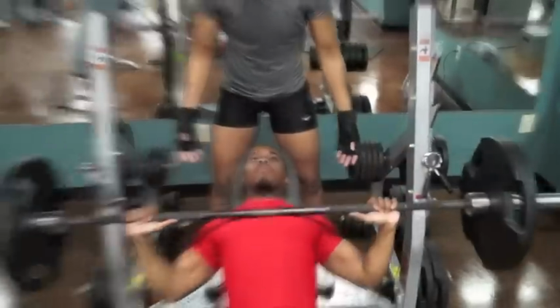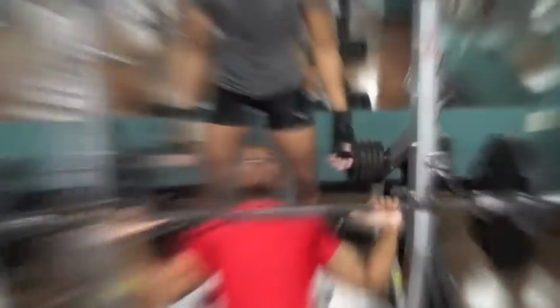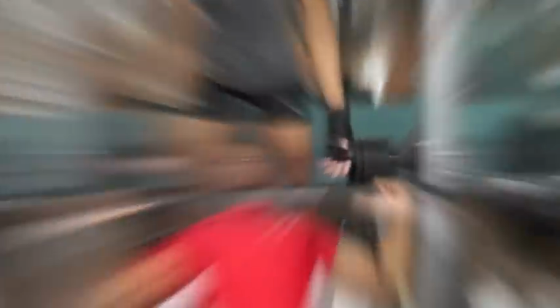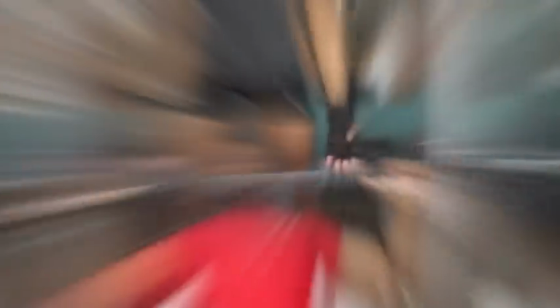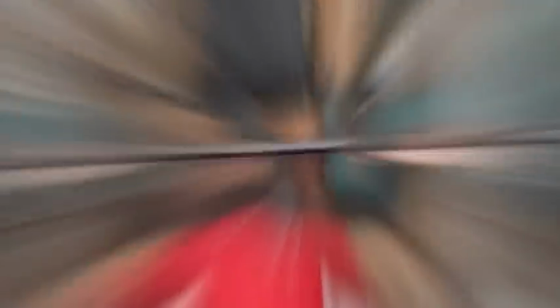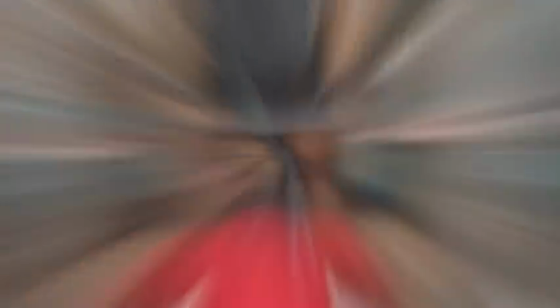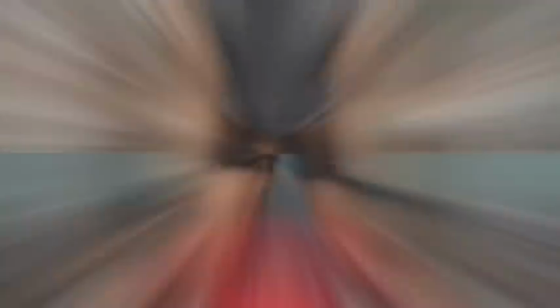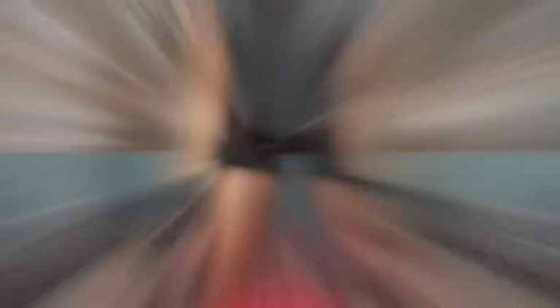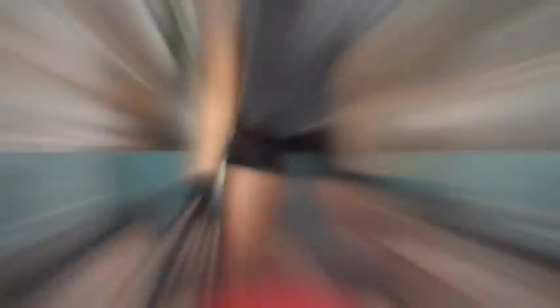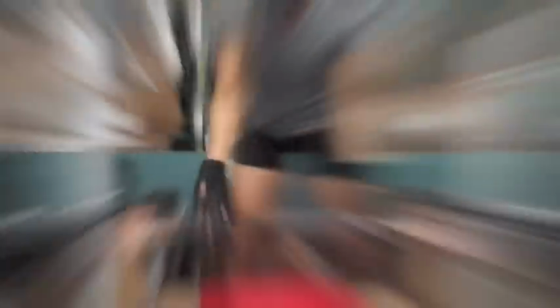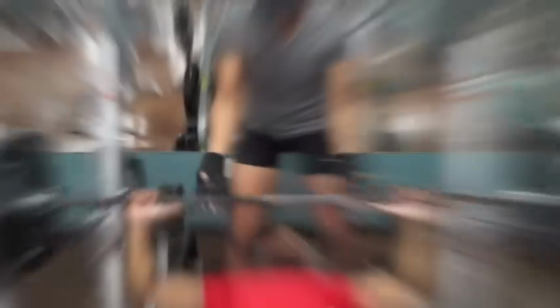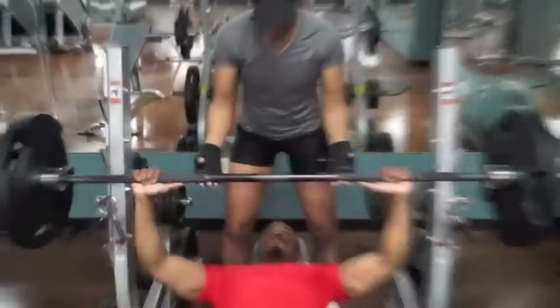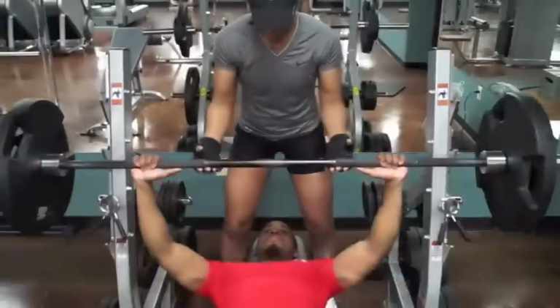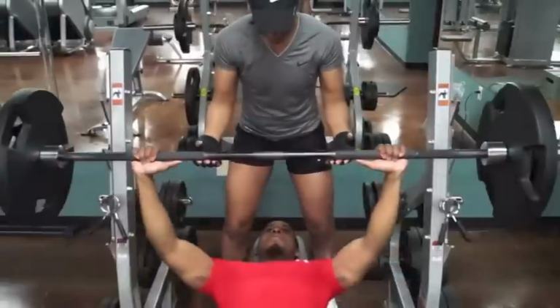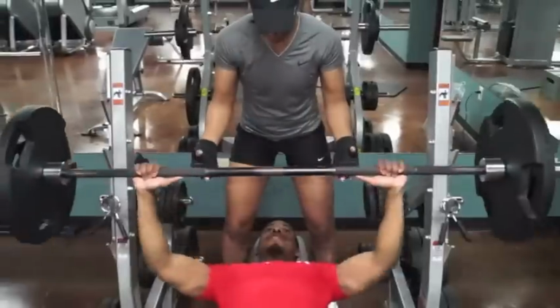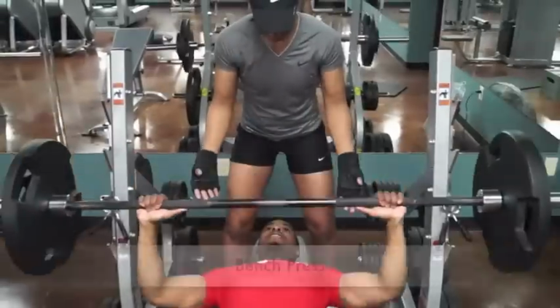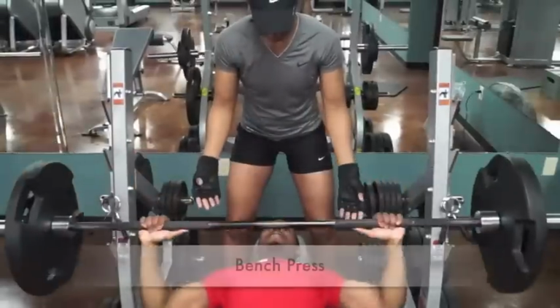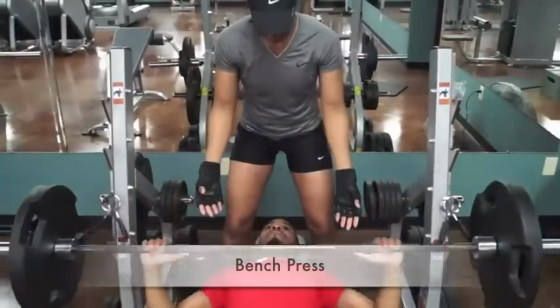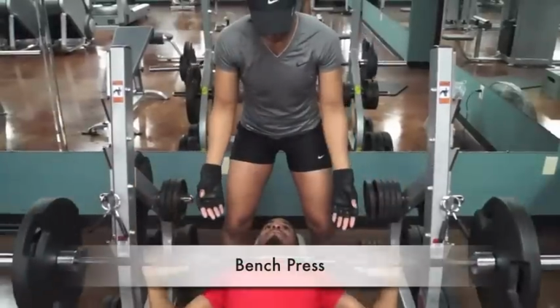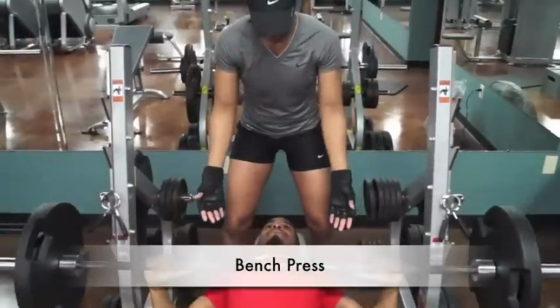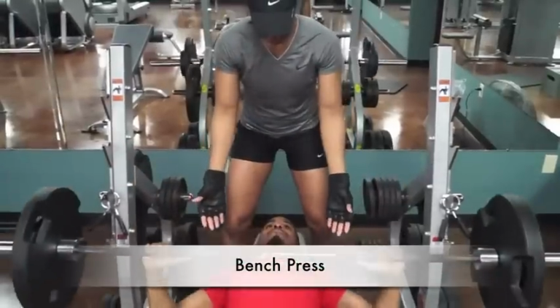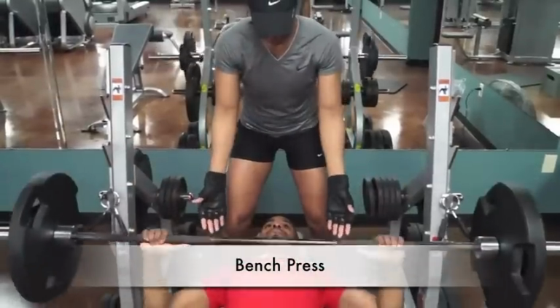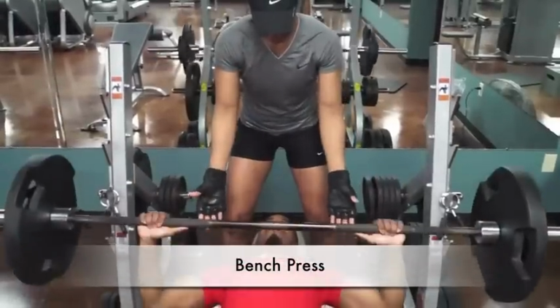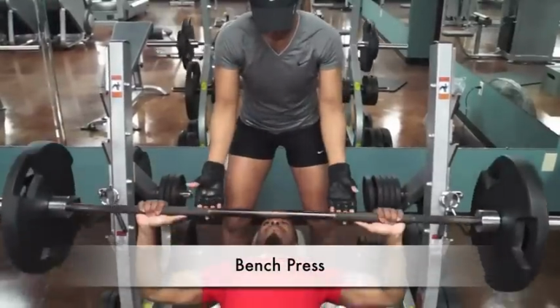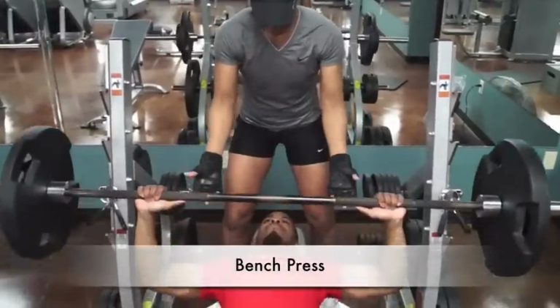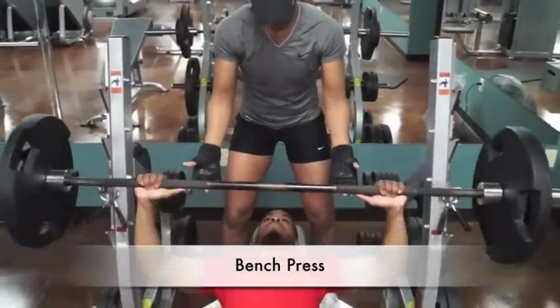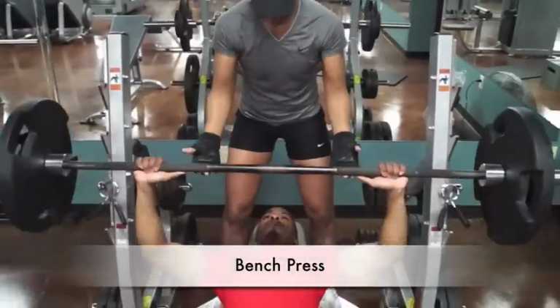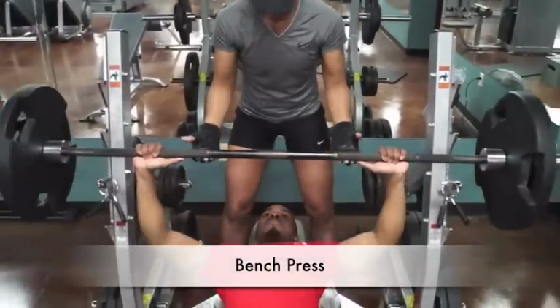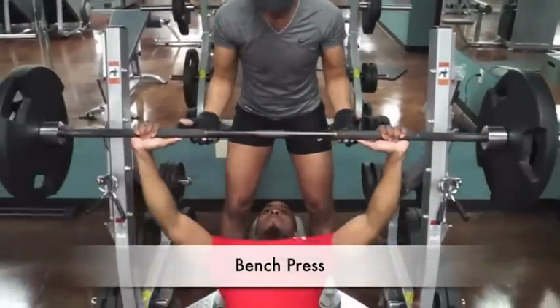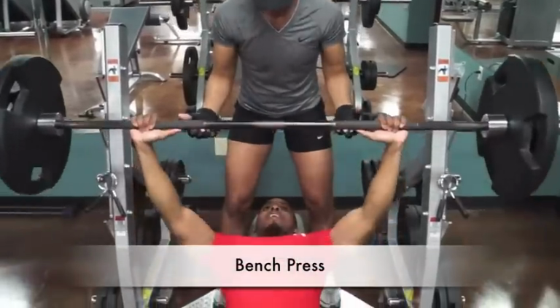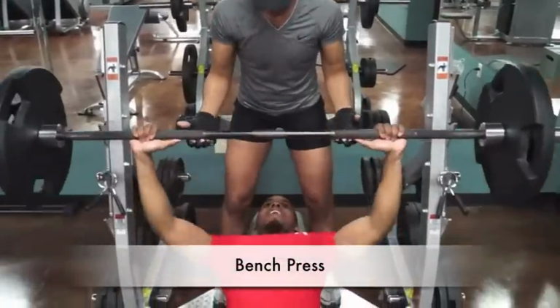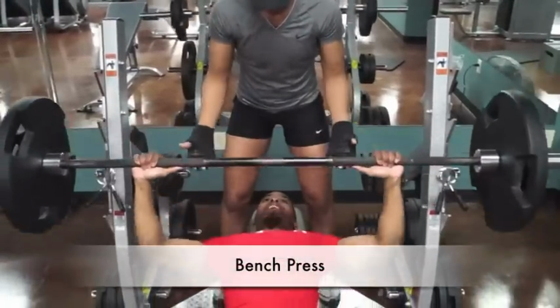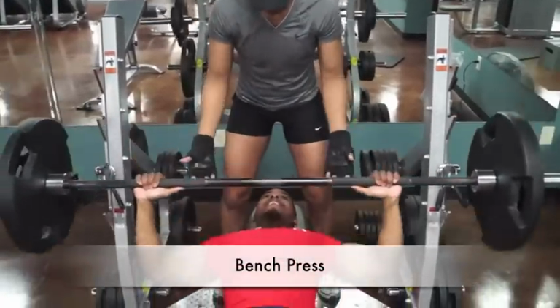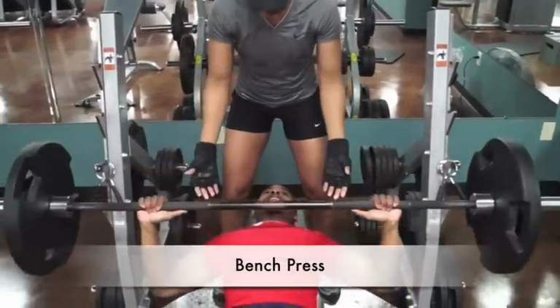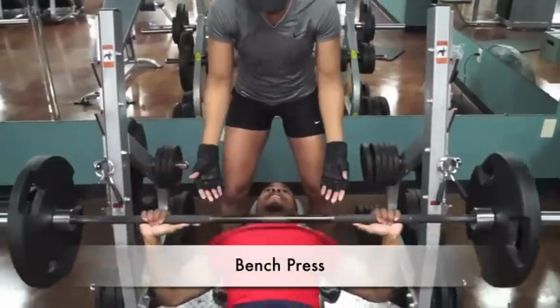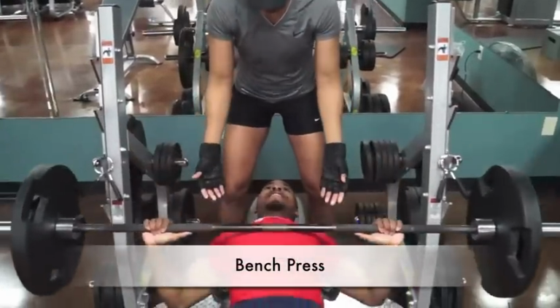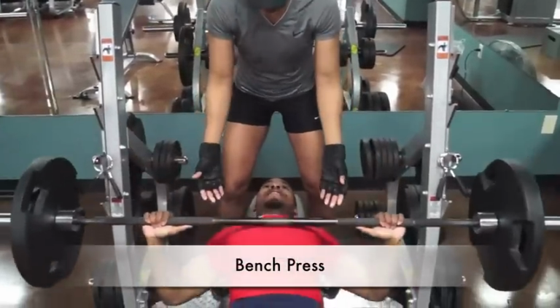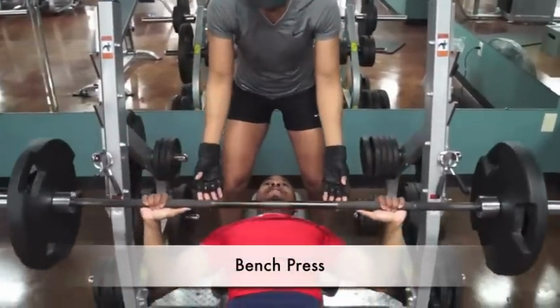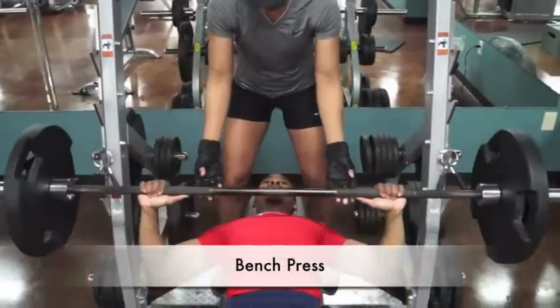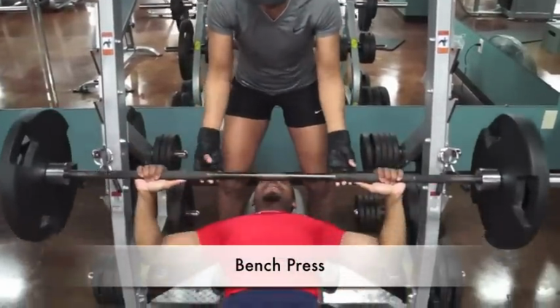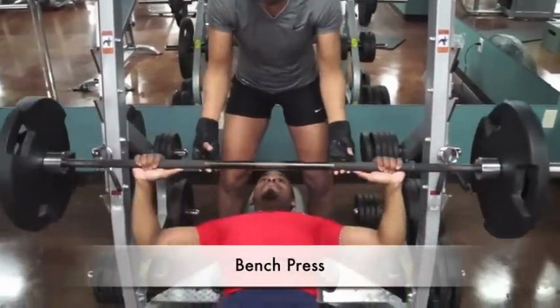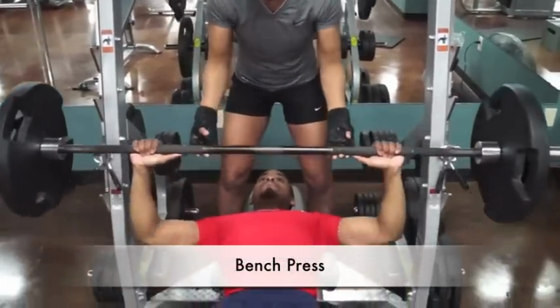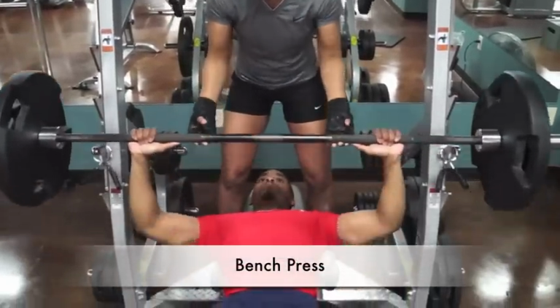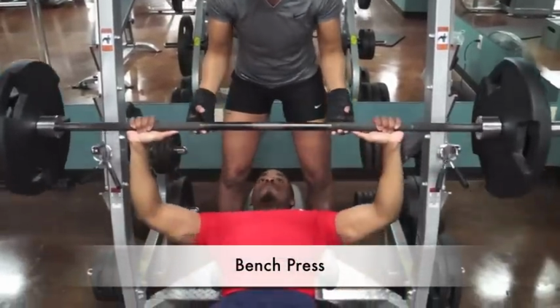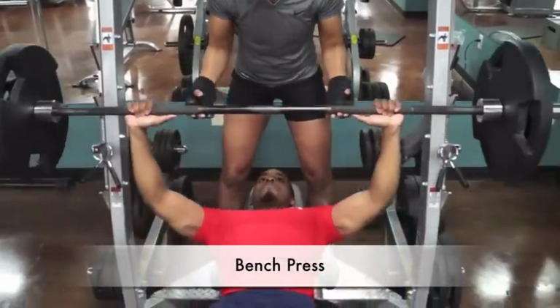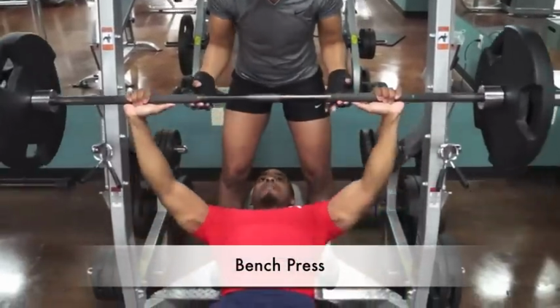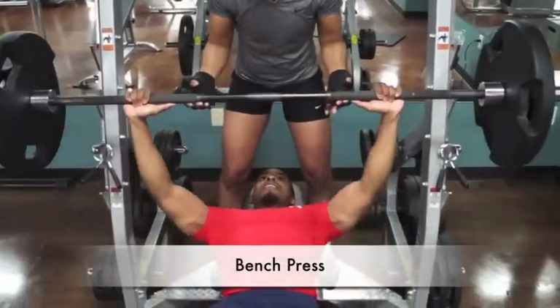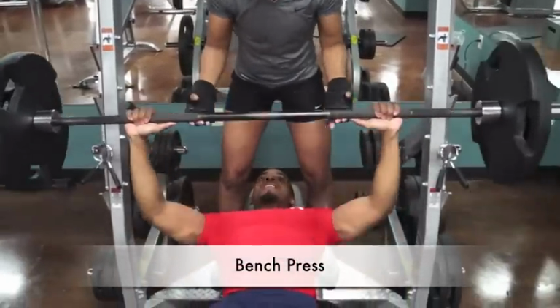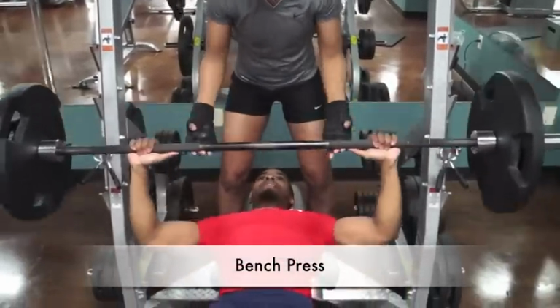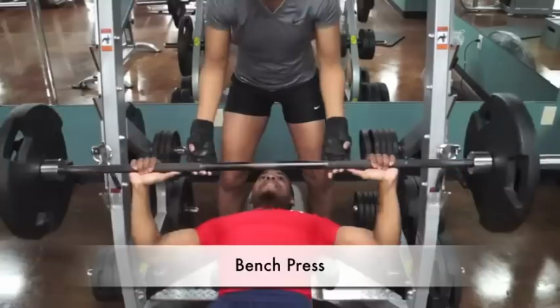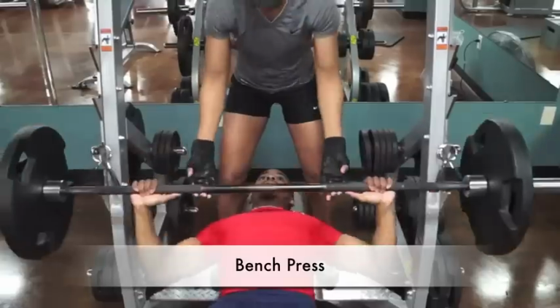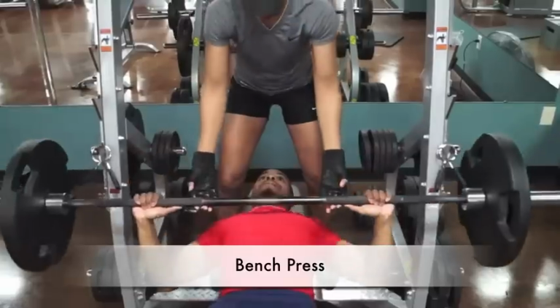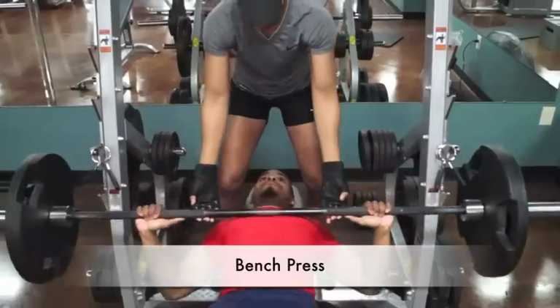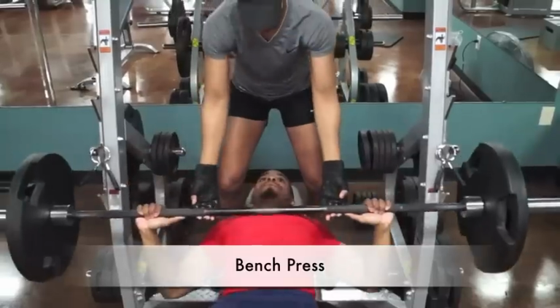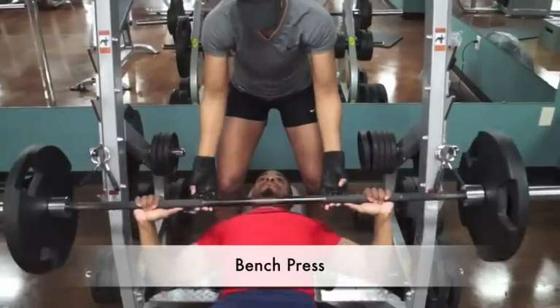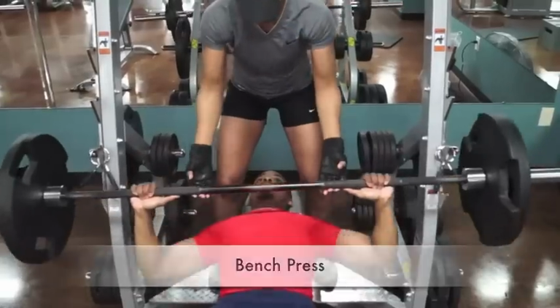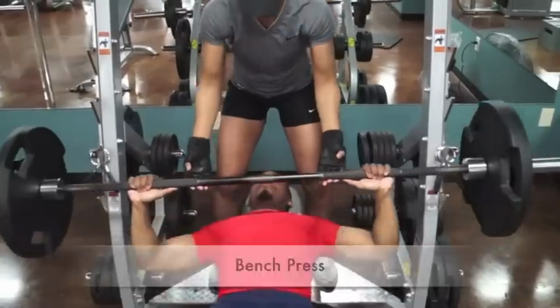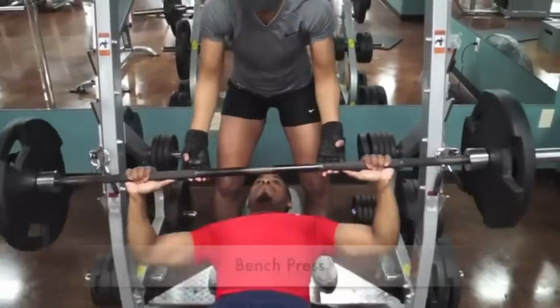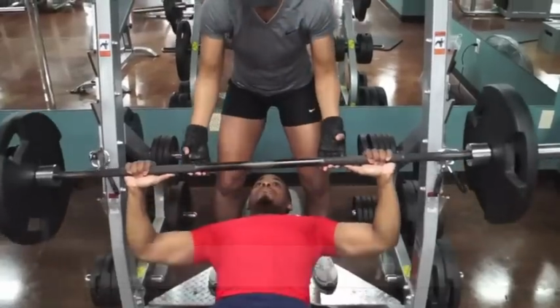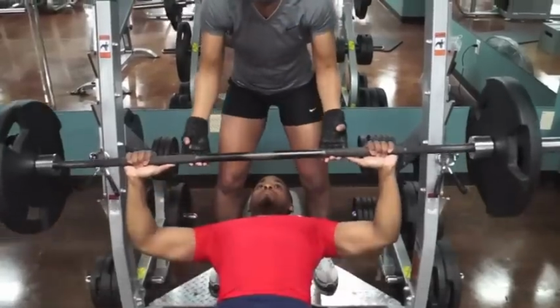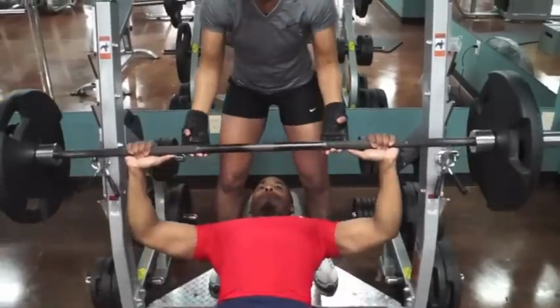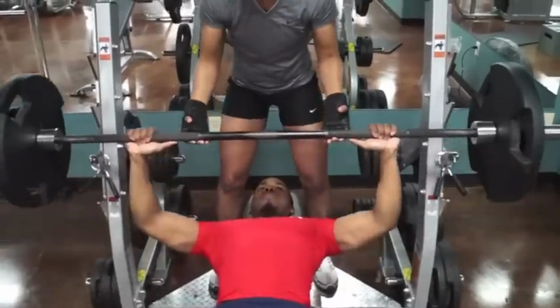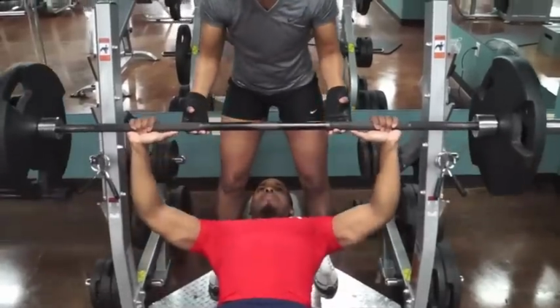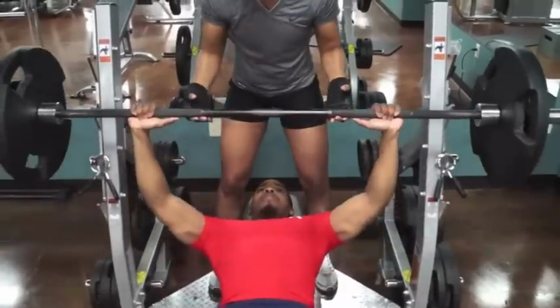The flat bench press primarily targets the pecs, triceps, and the anterior and medial deltoids.